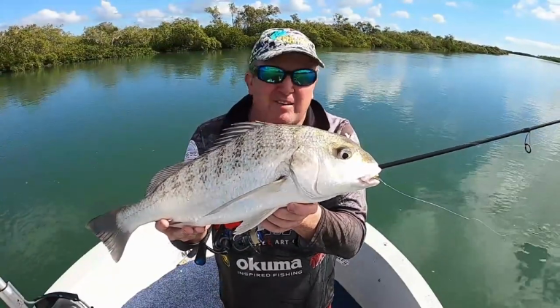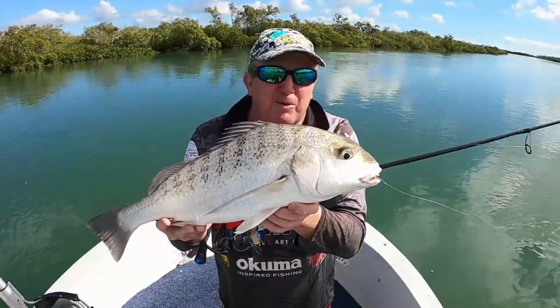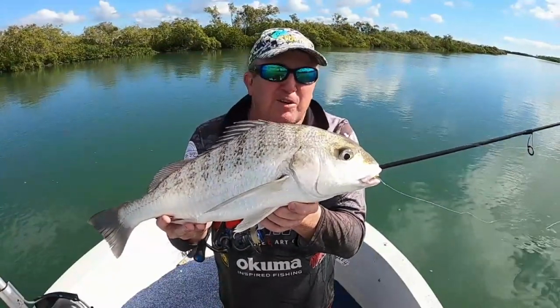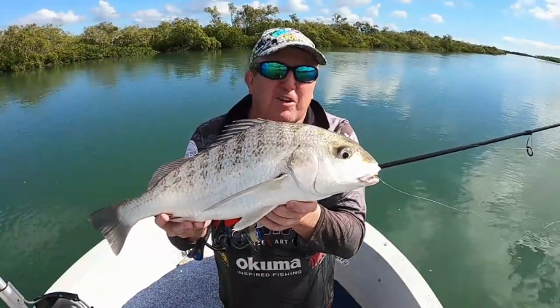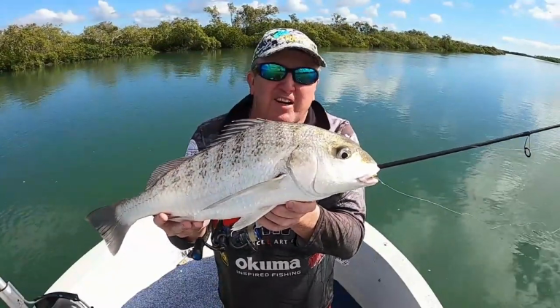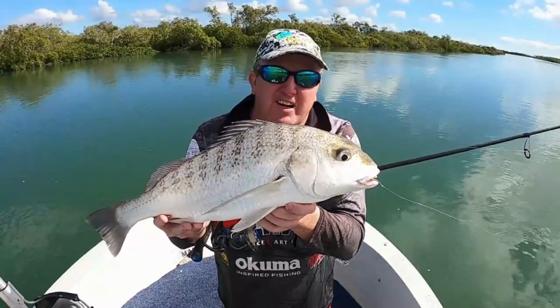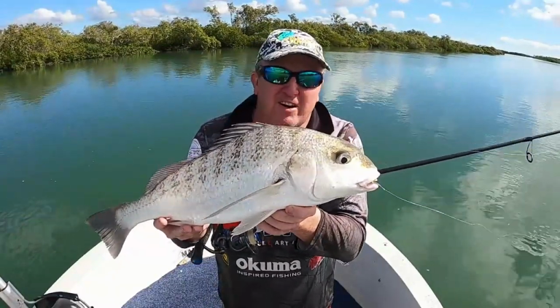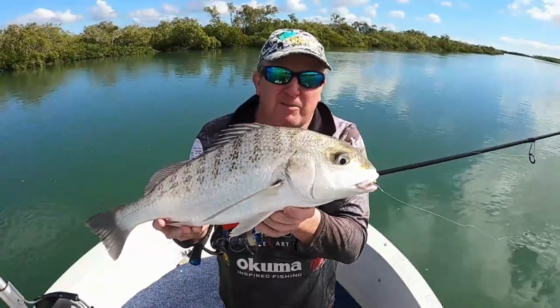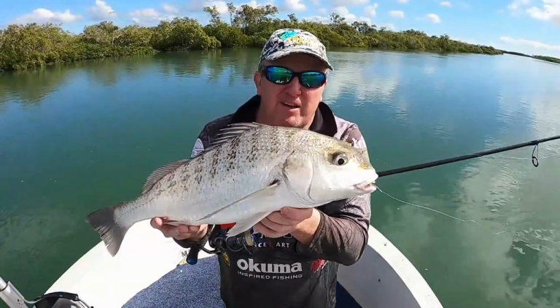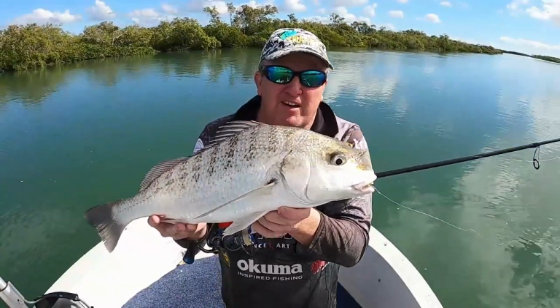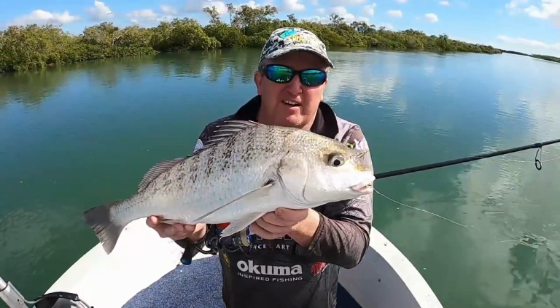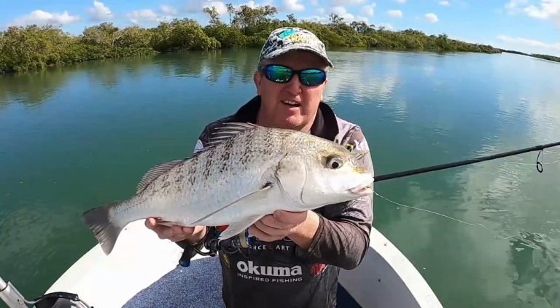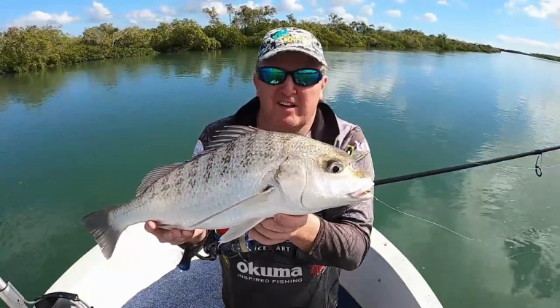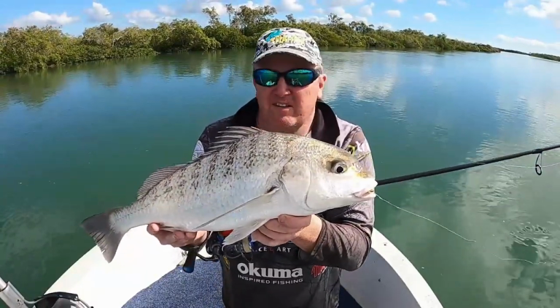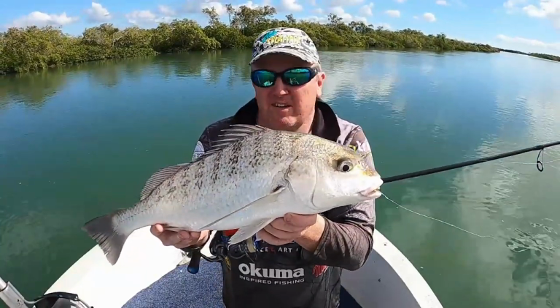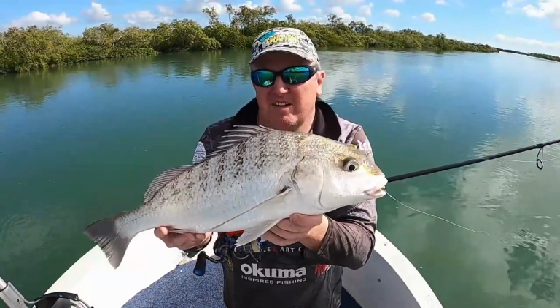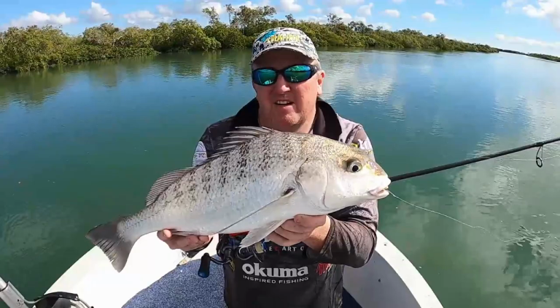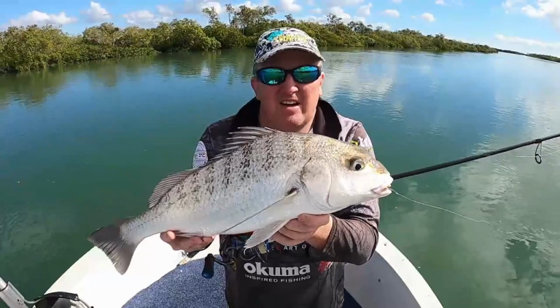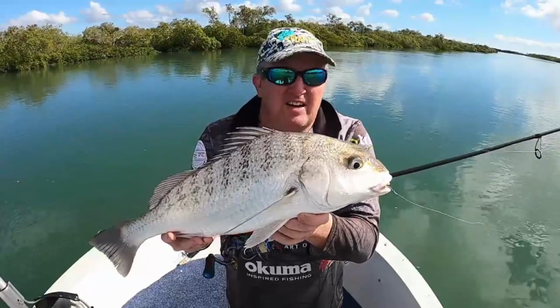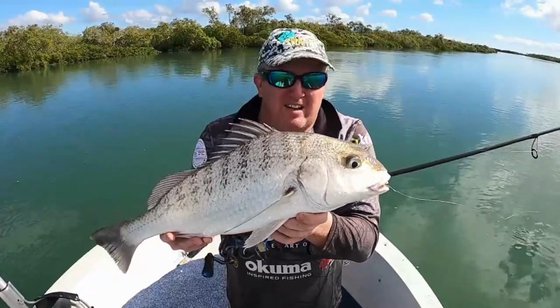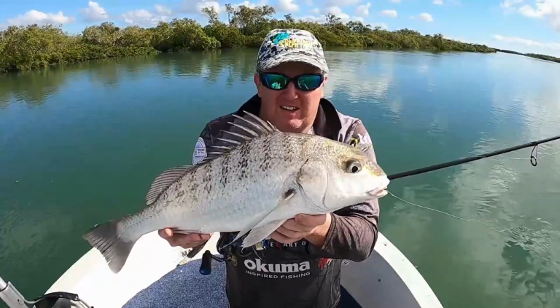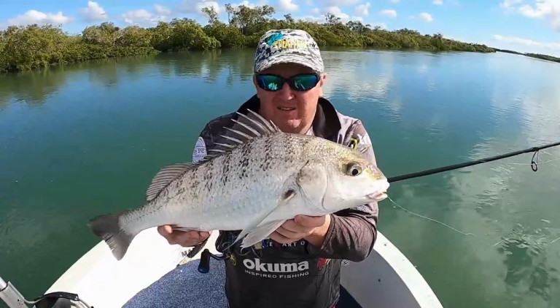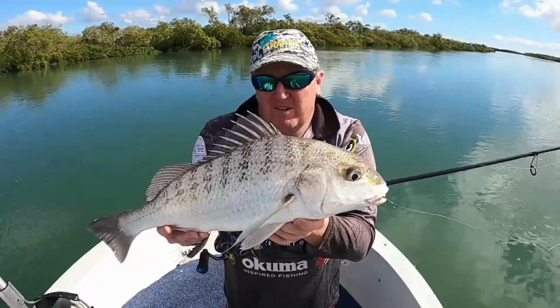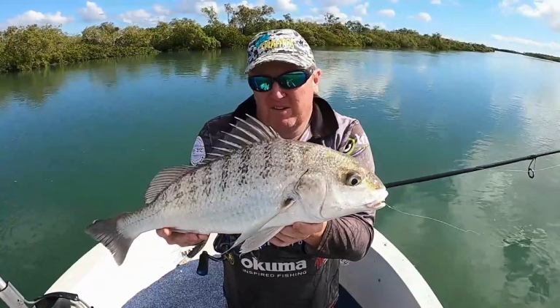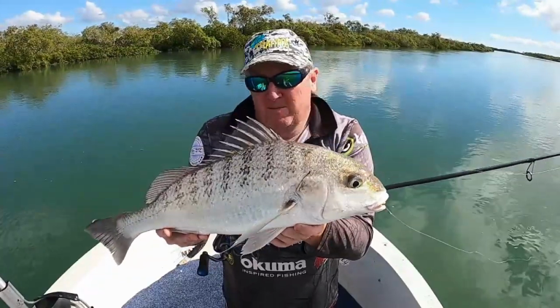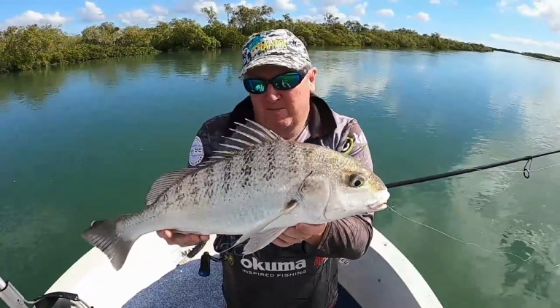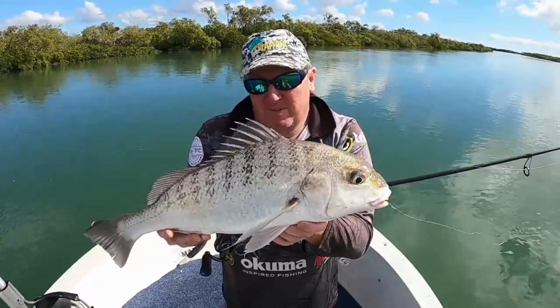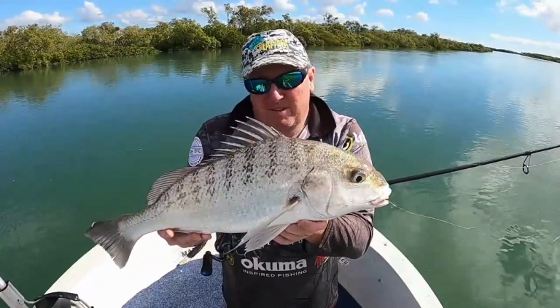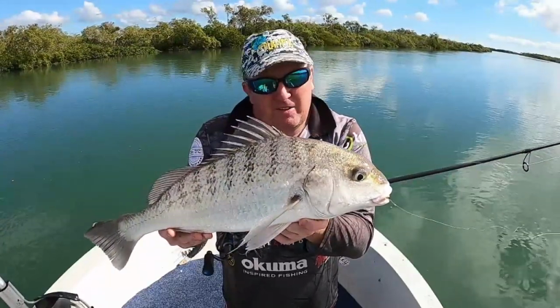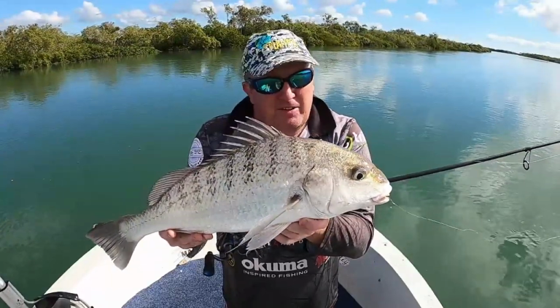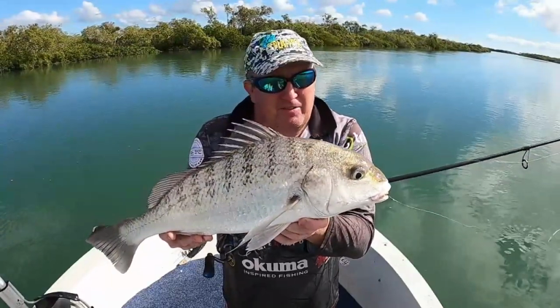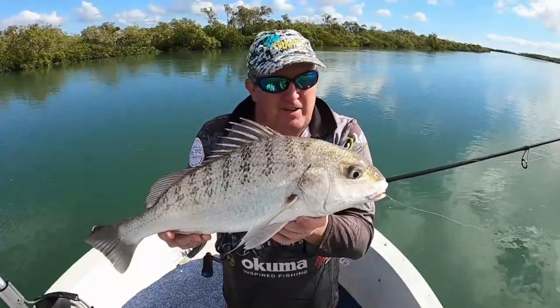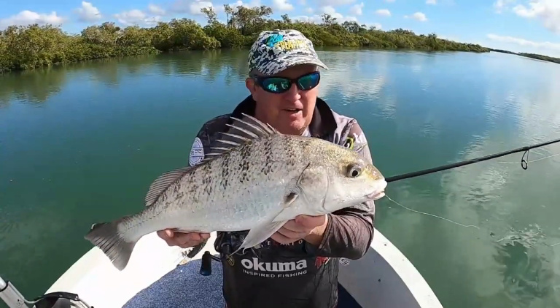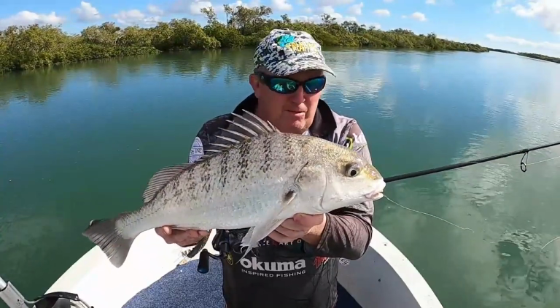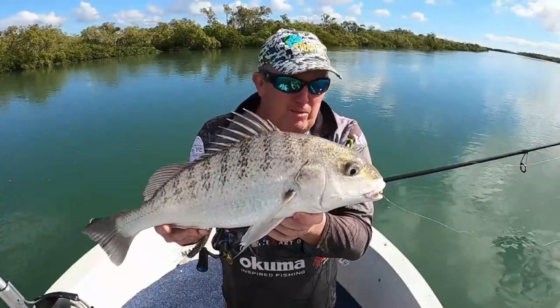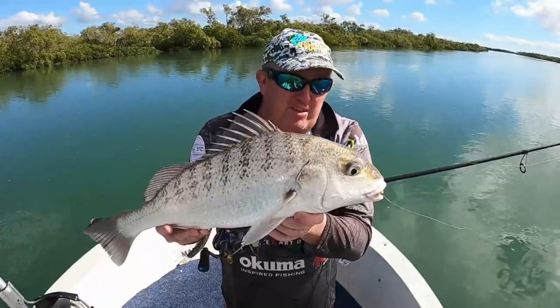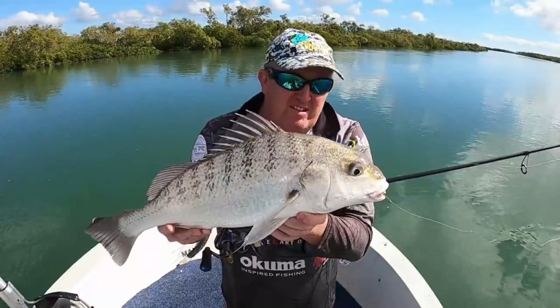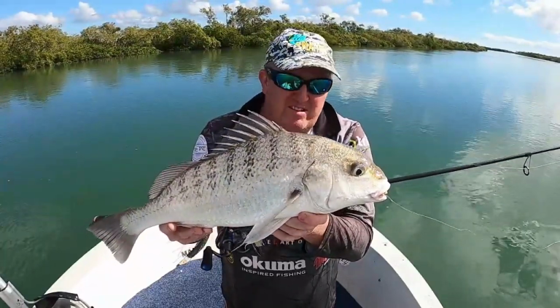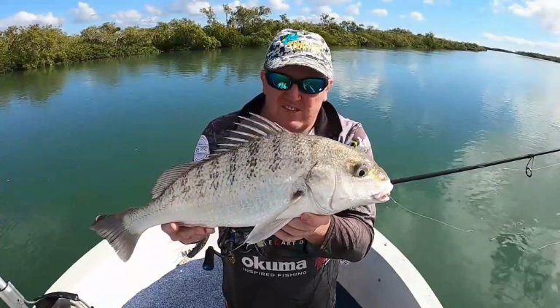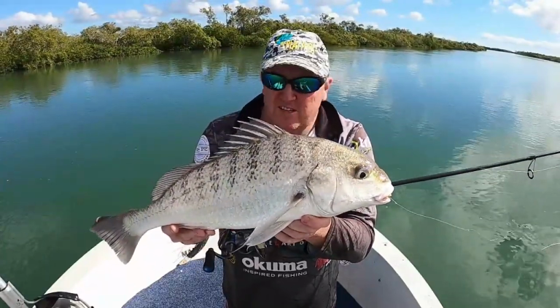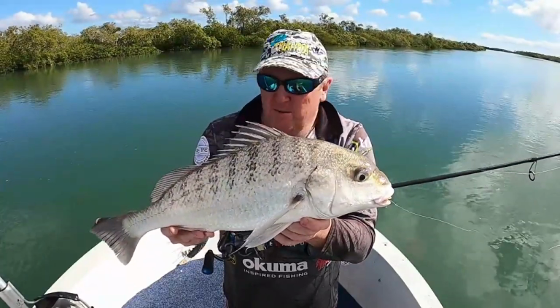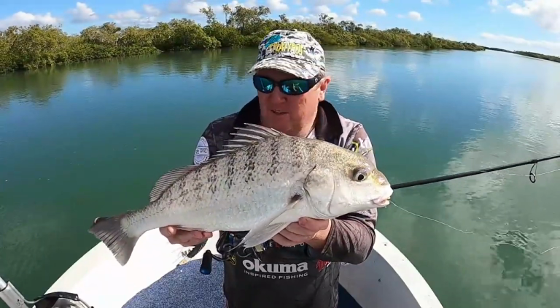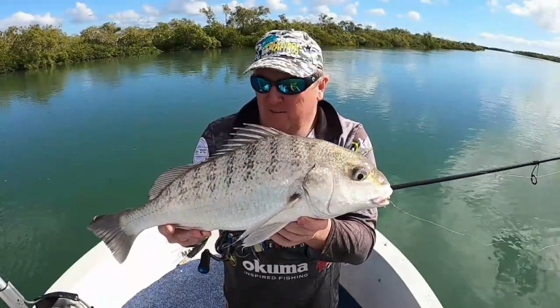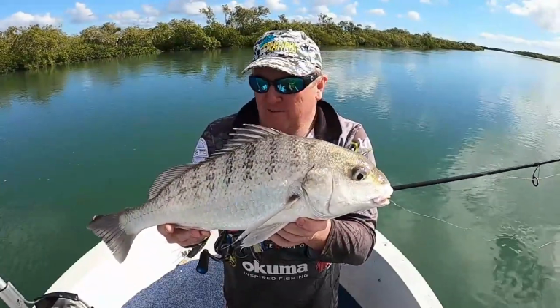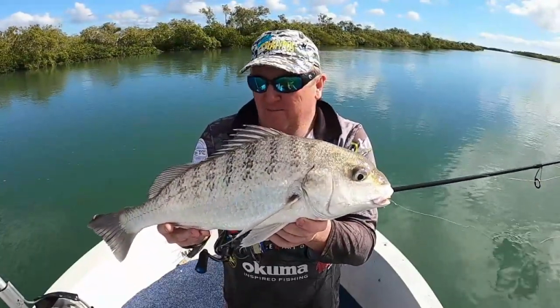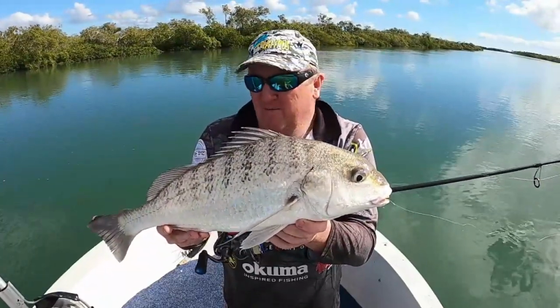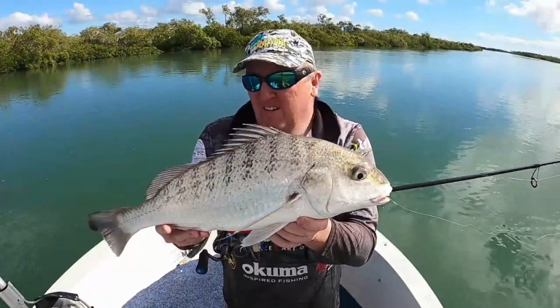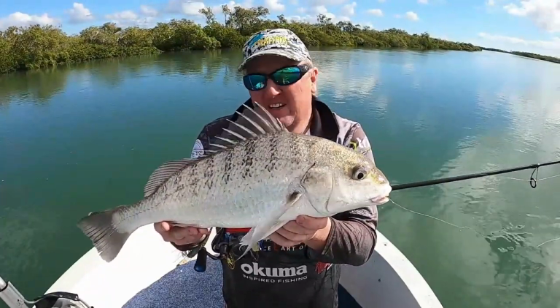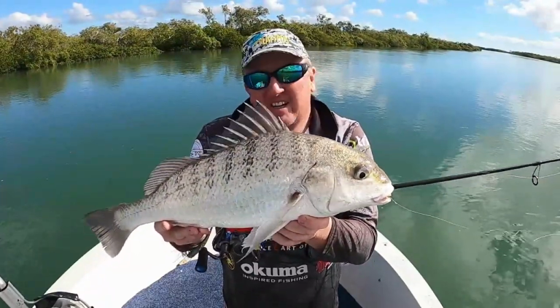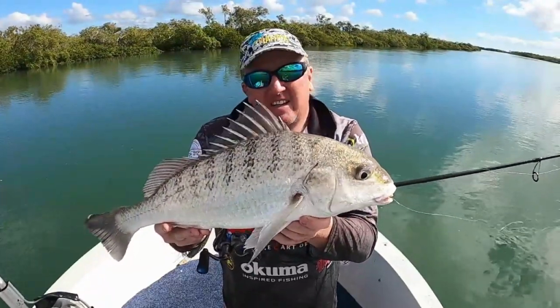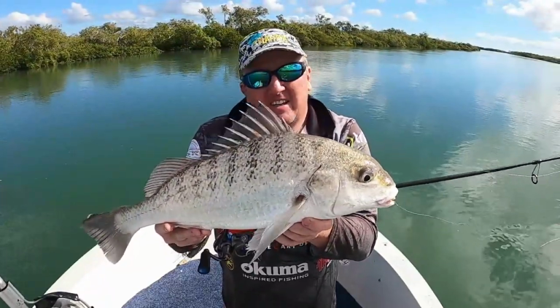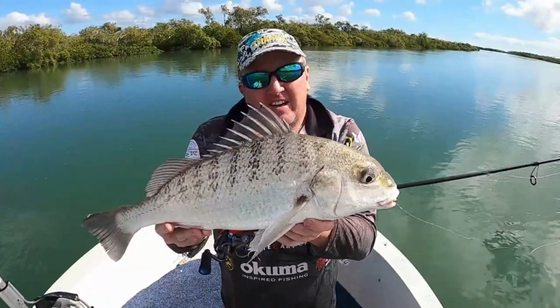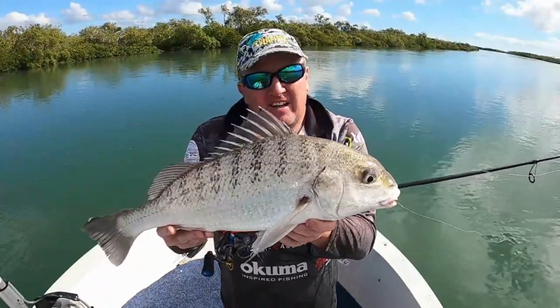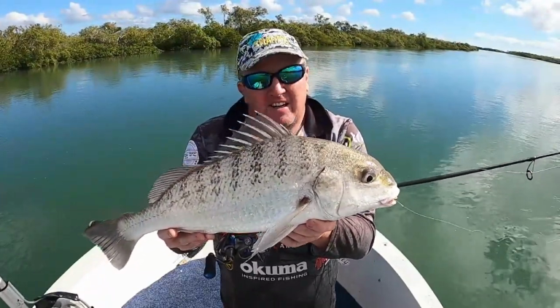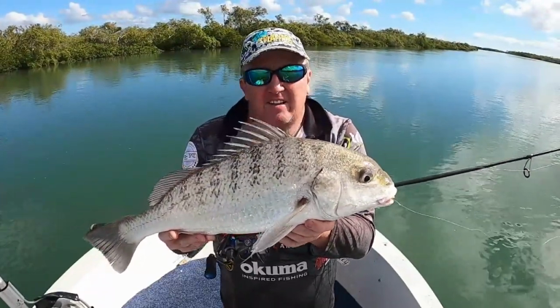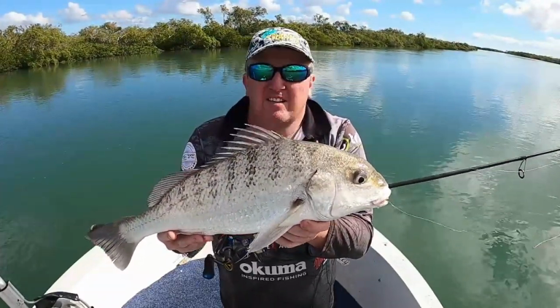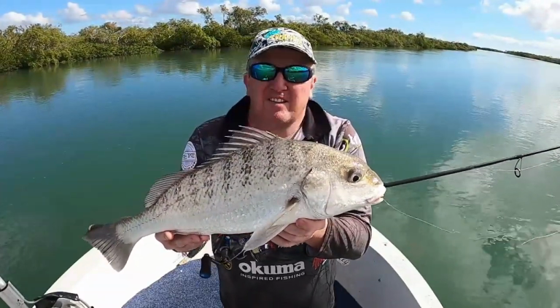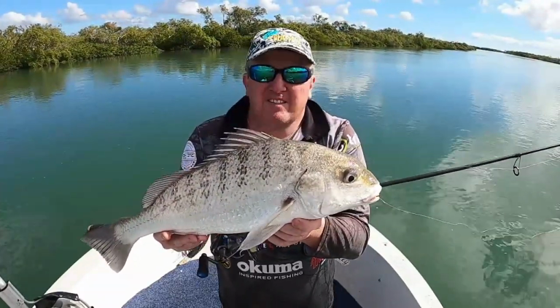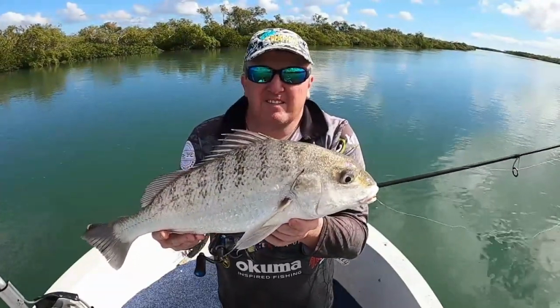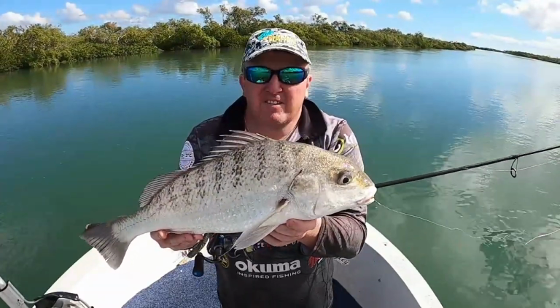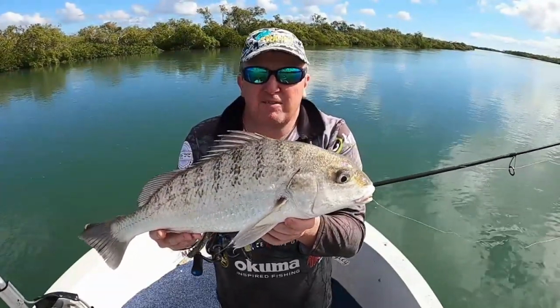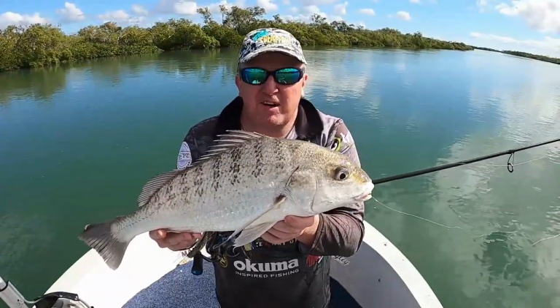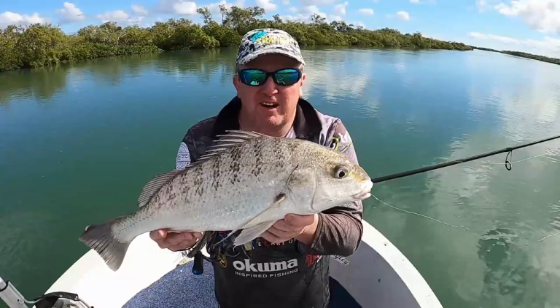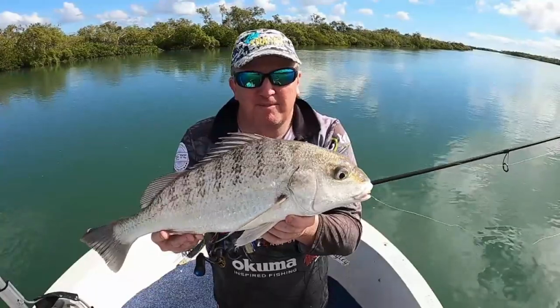That'll do me for dinner. Any more that I get I'll be letting go. I've got two for the old boy, so yeah, good fun.